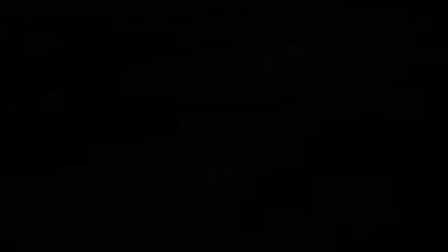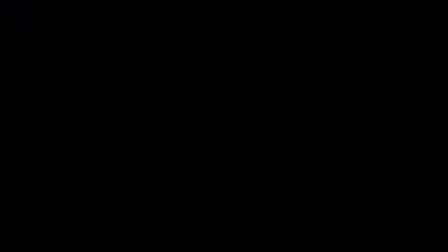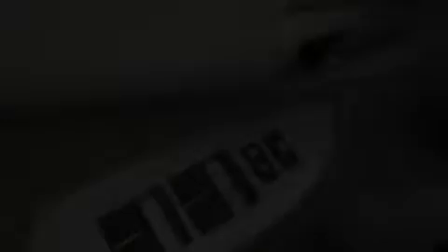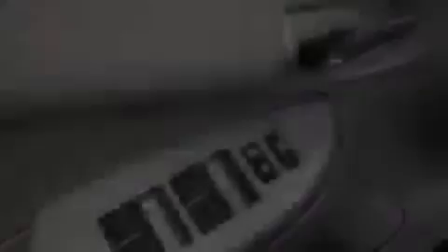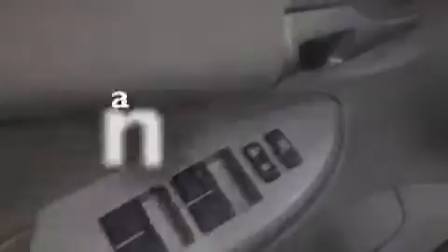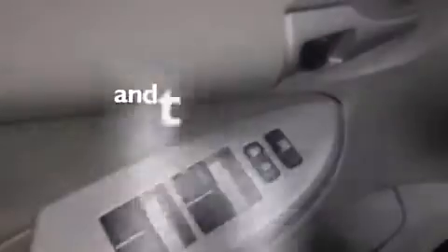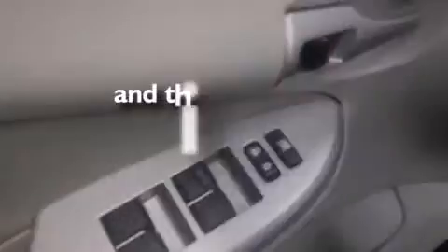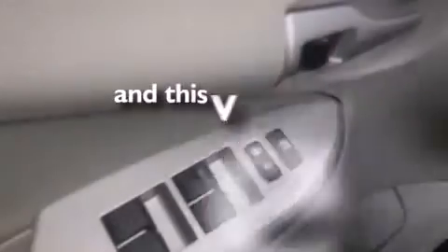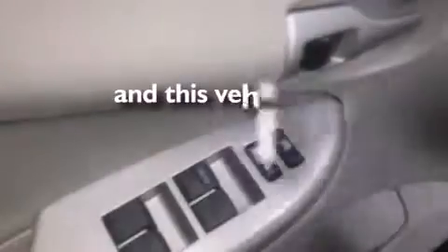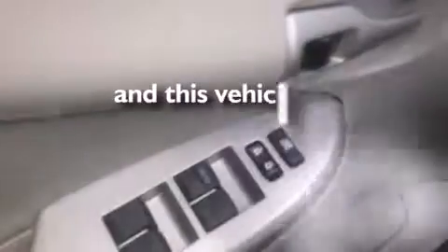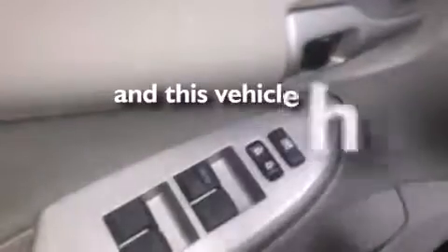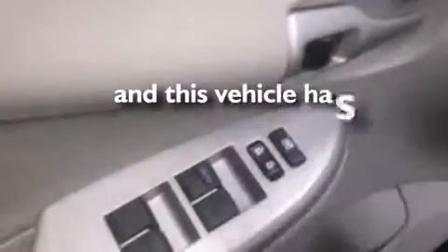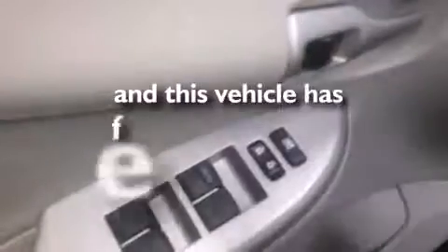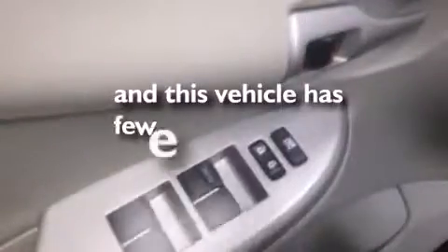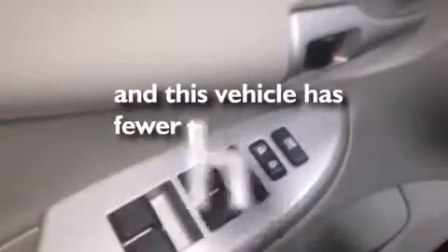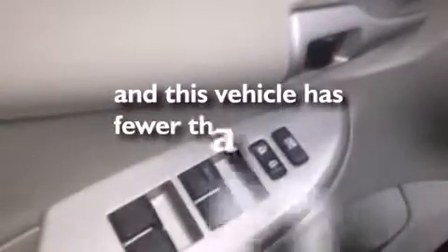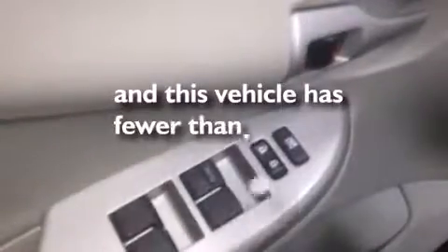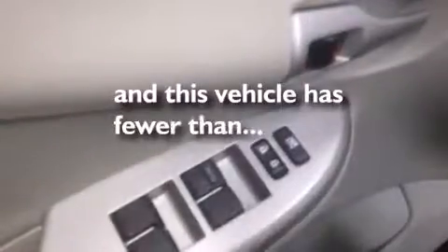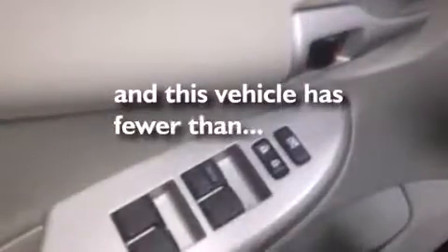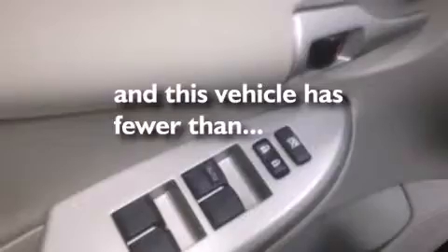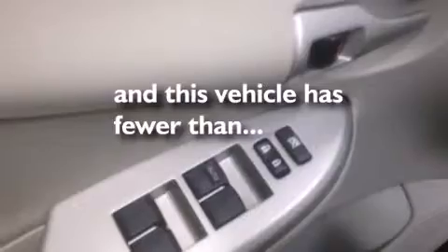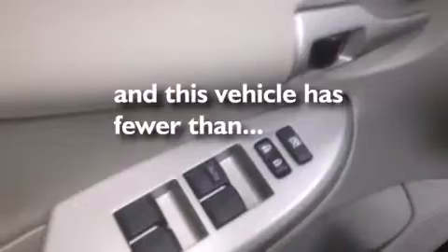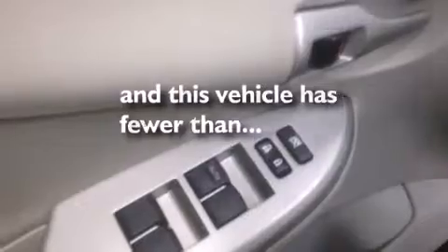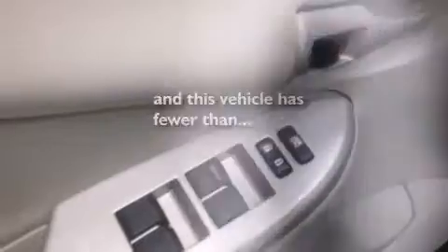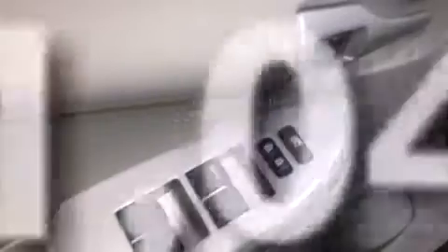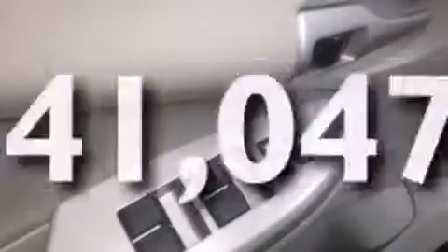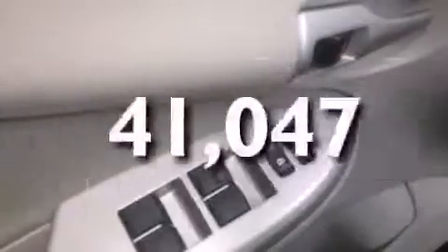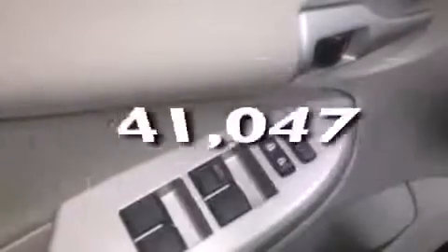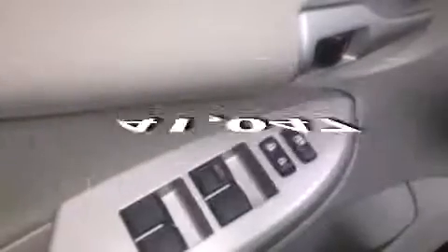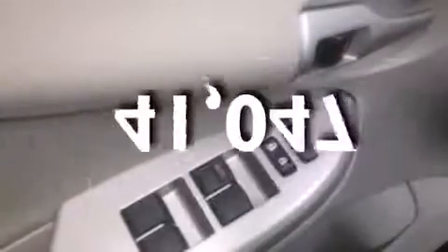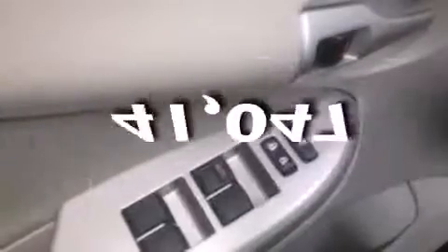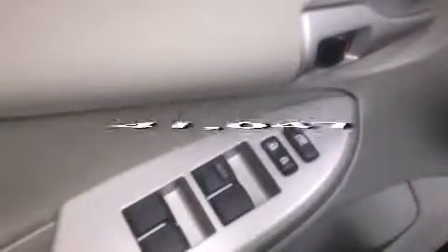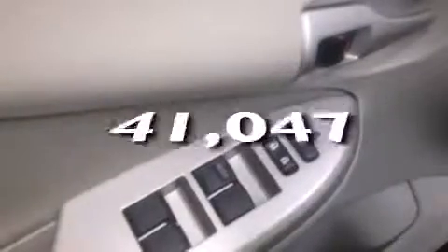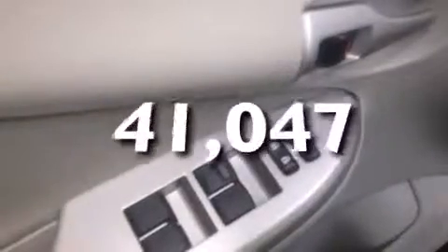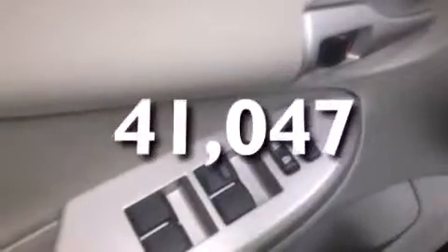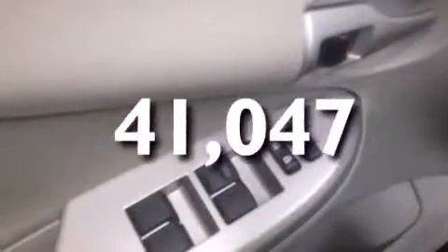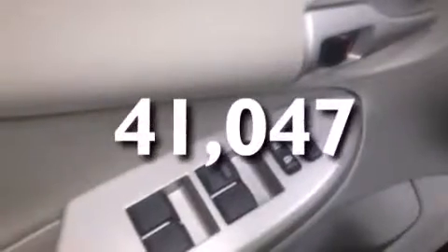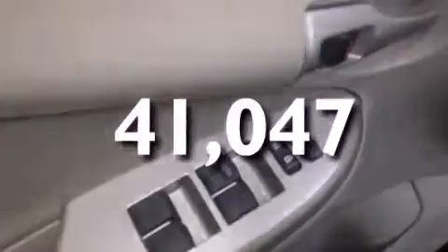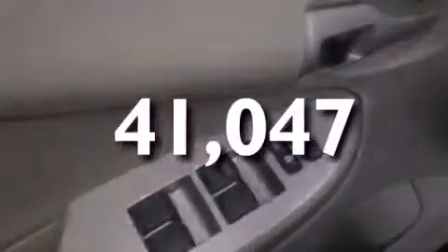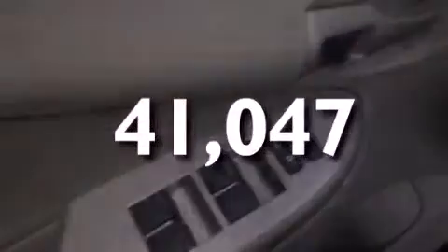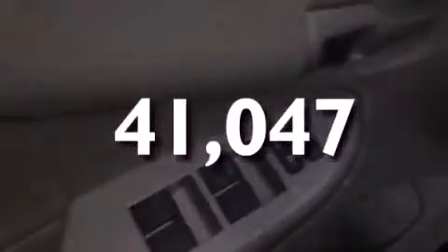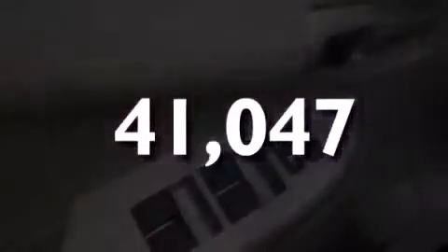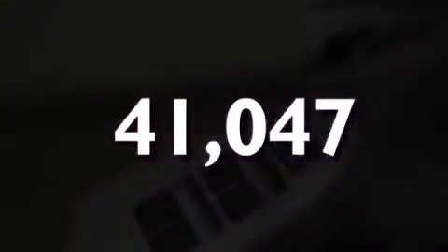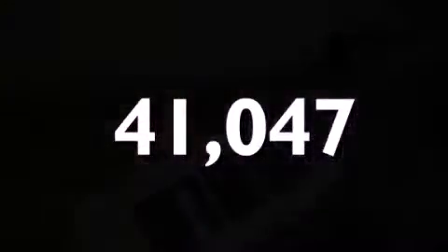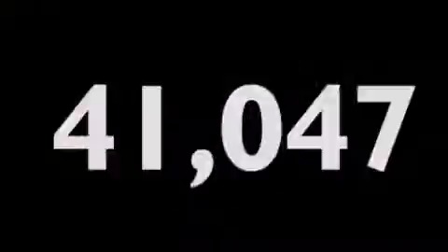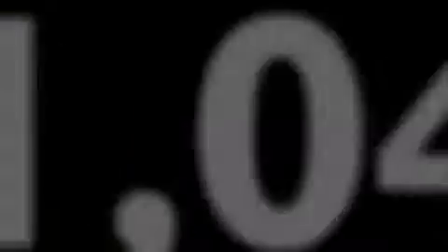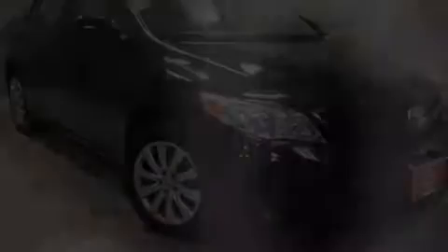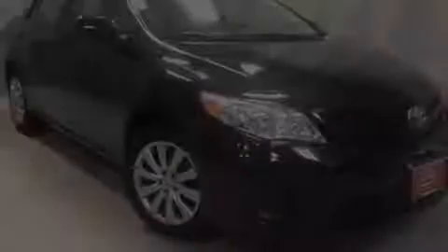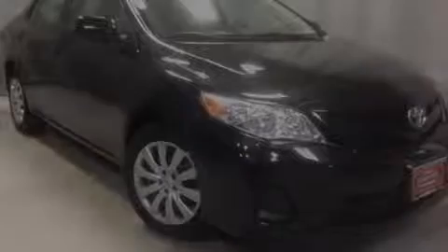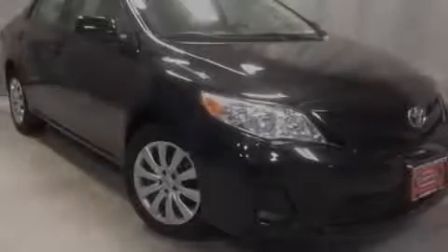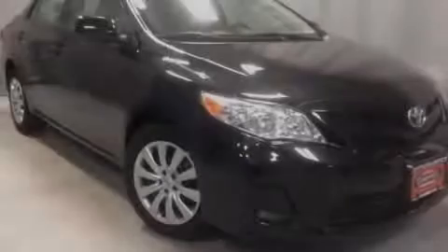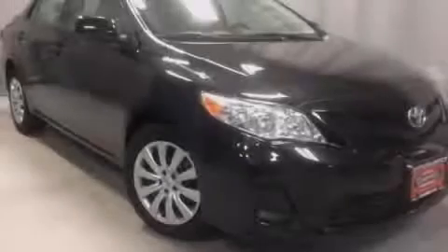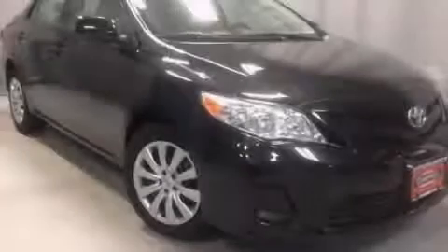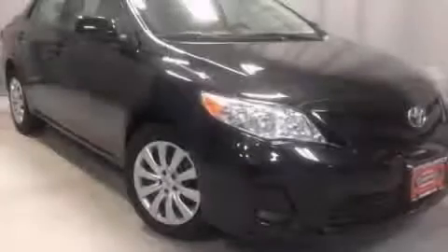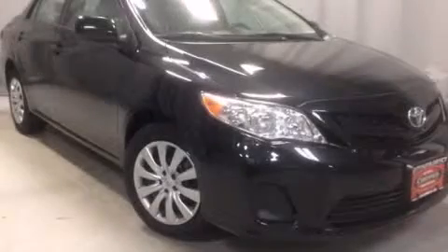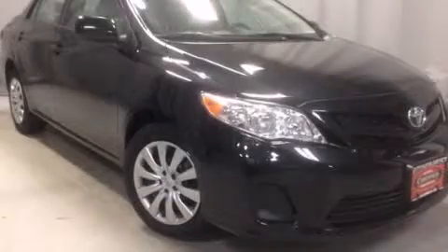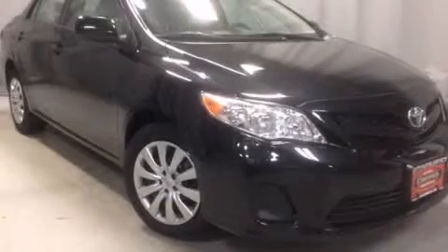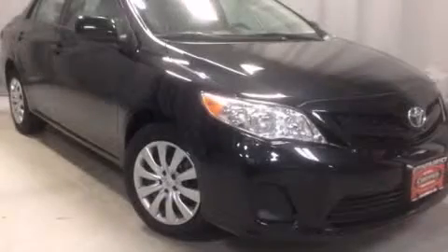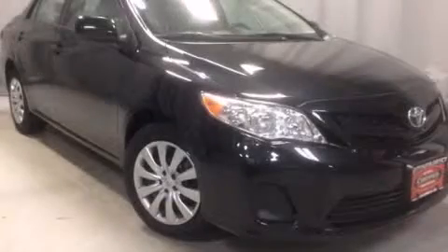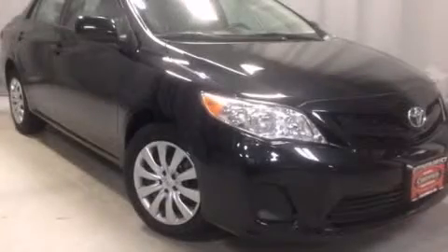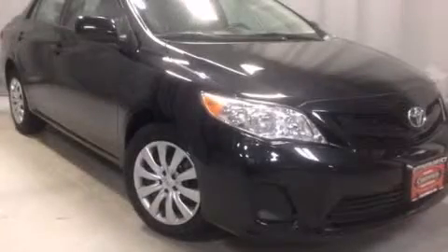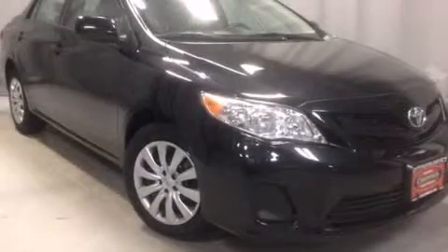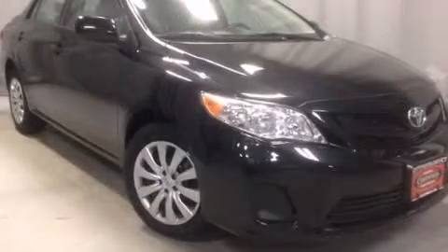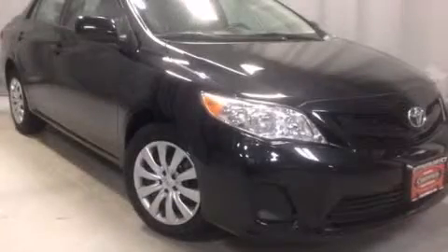This vehicle has less than 42,000 miles. Stop by today and test drive this automobile for yourself.